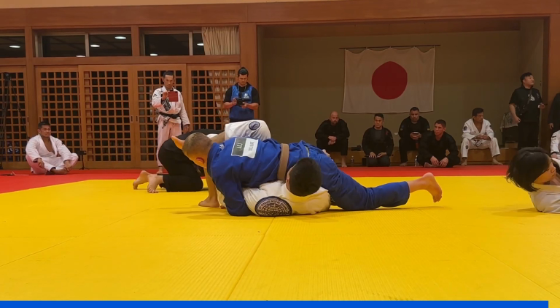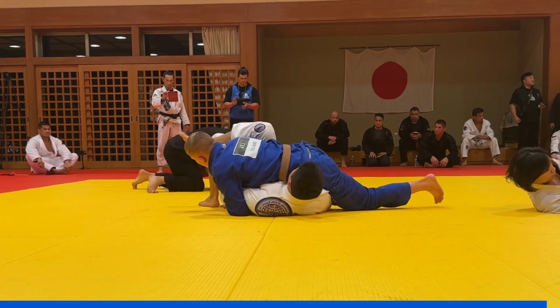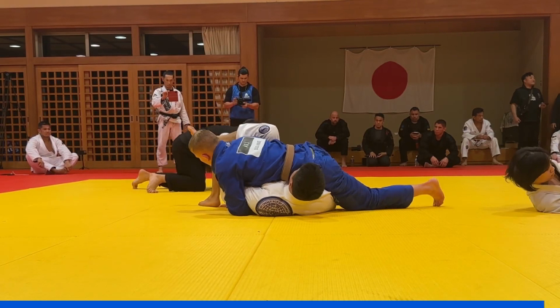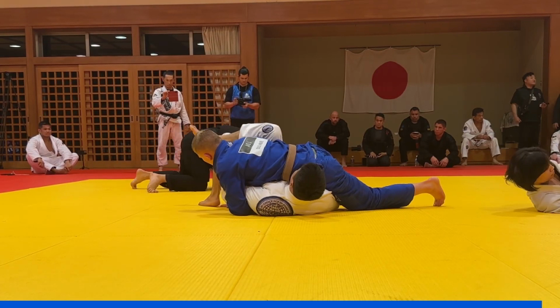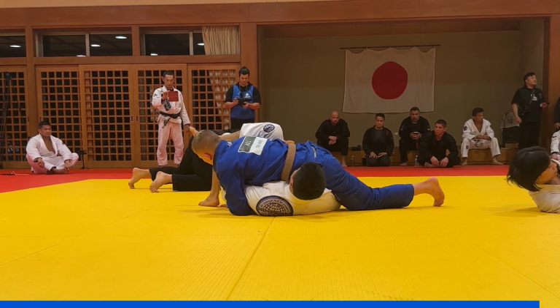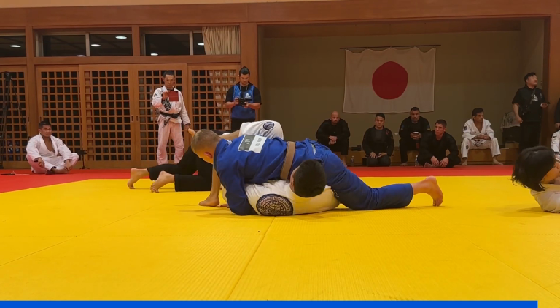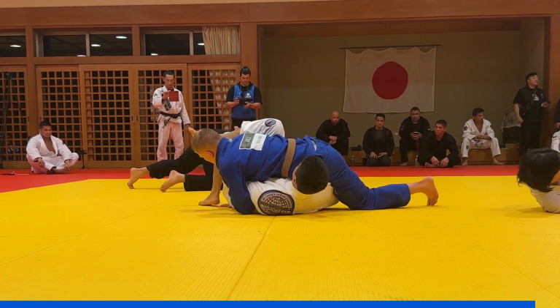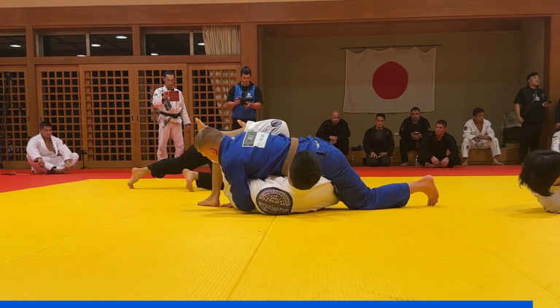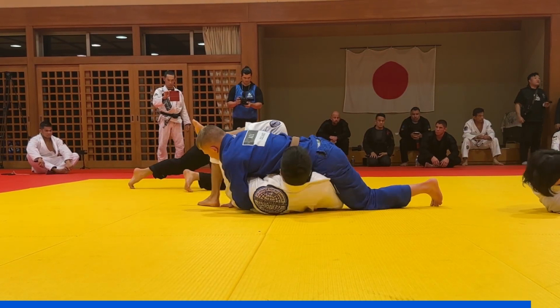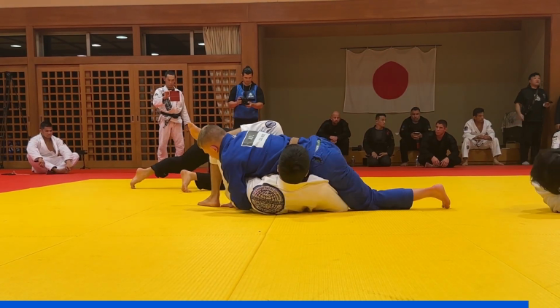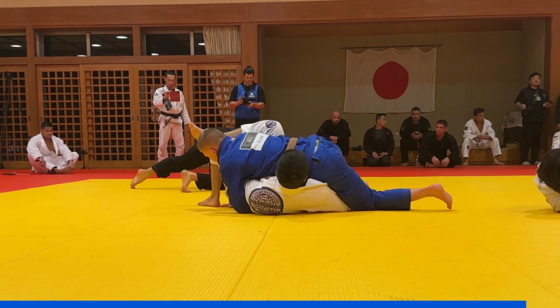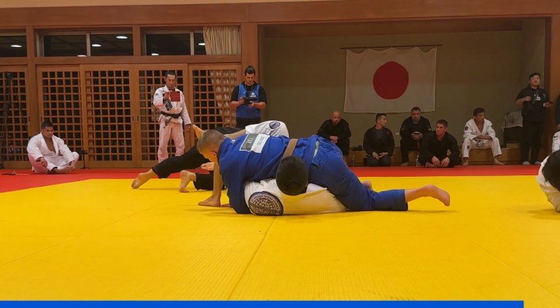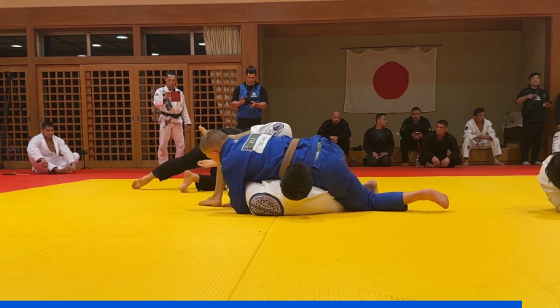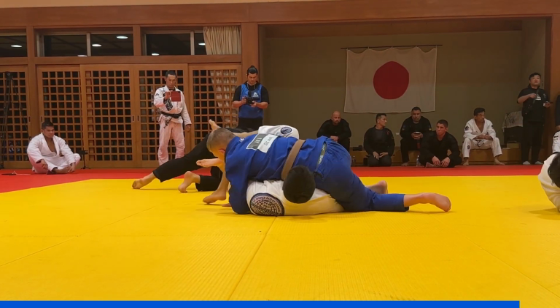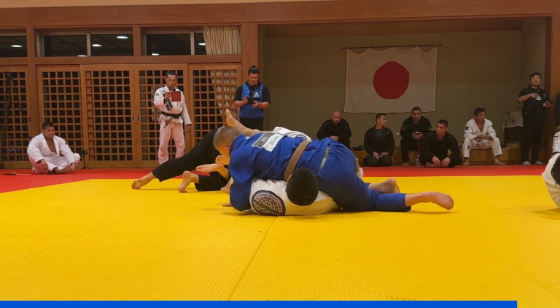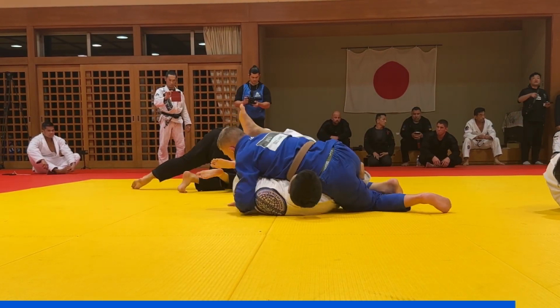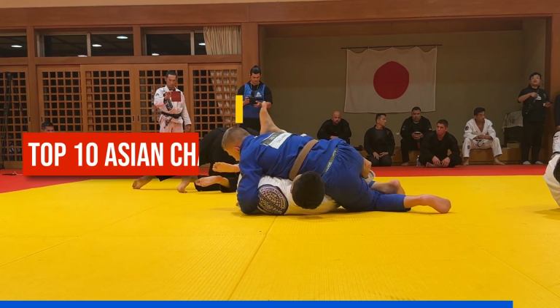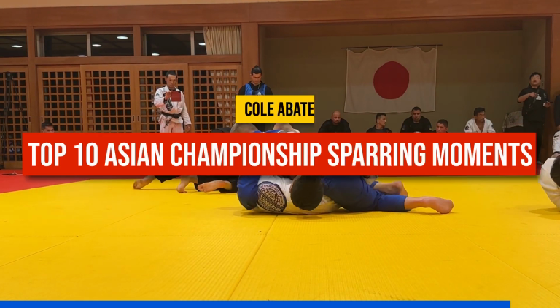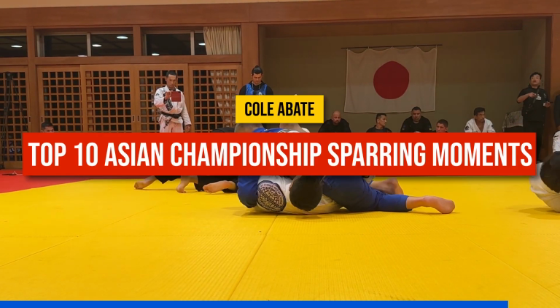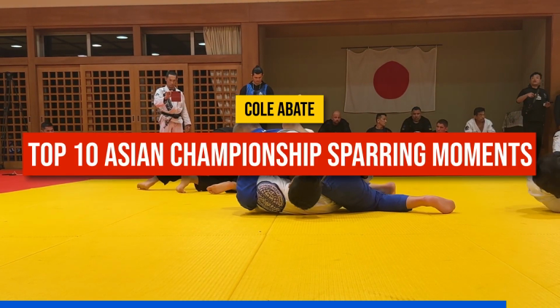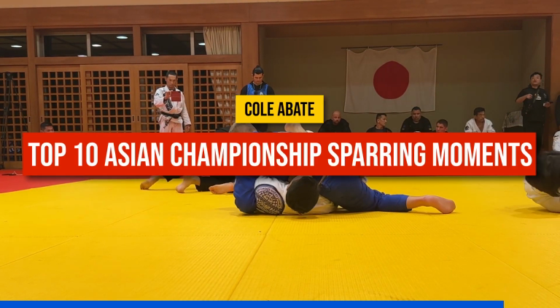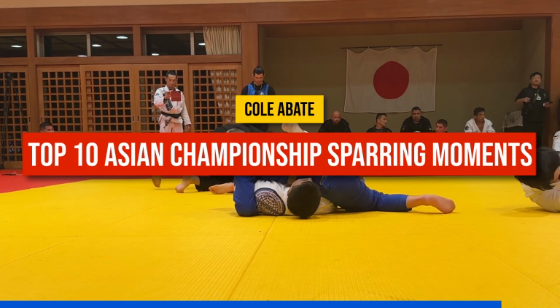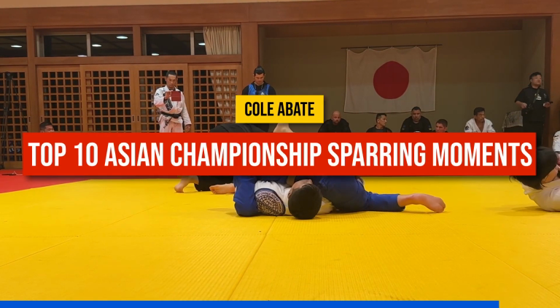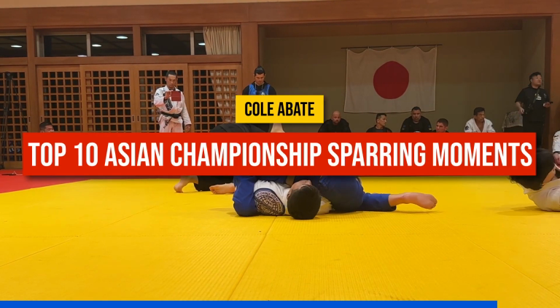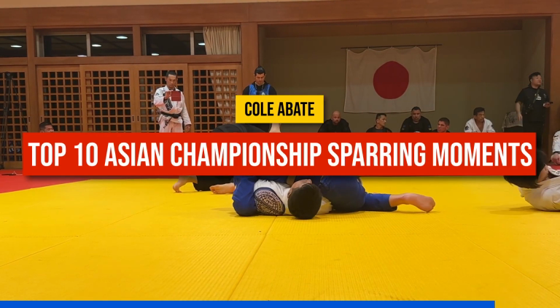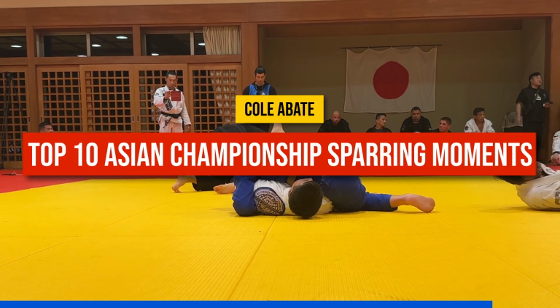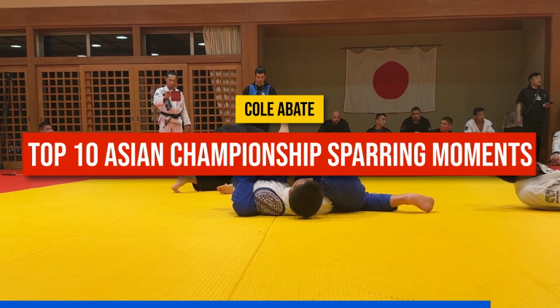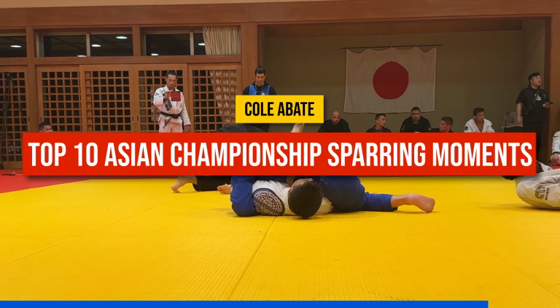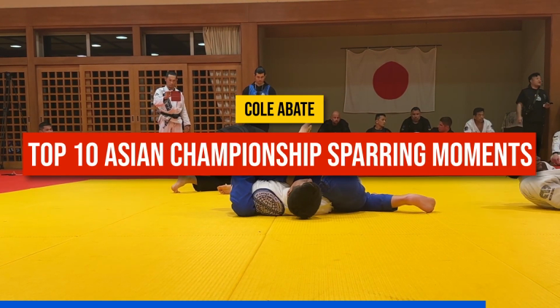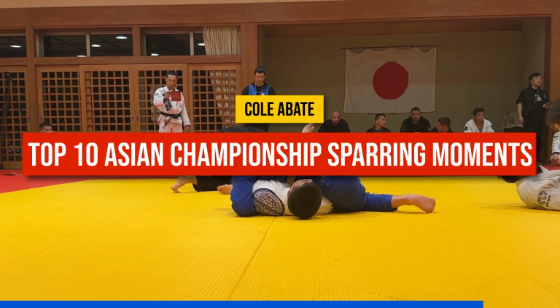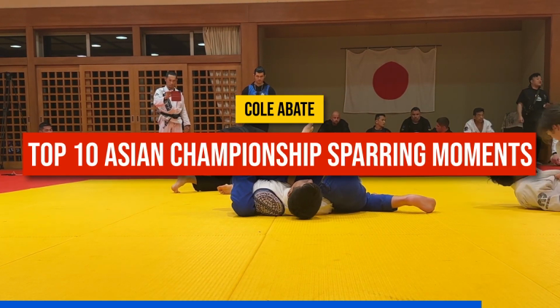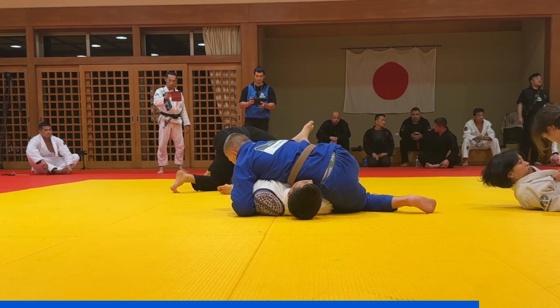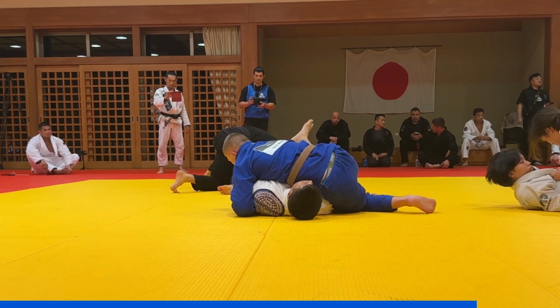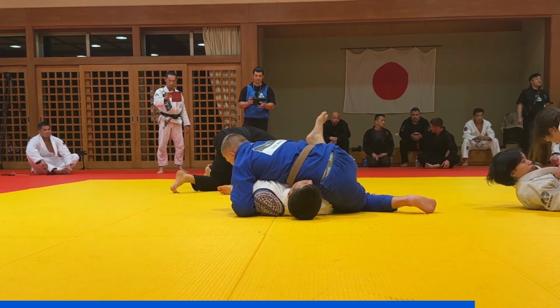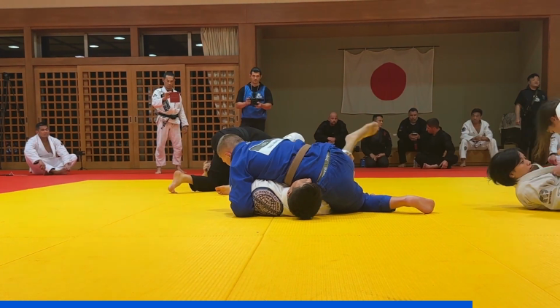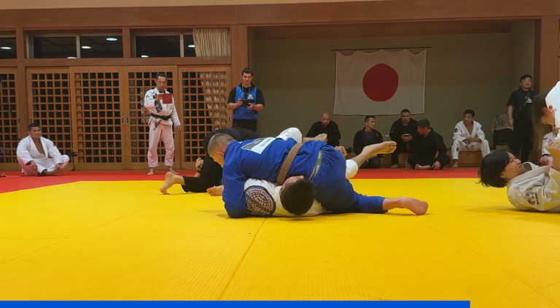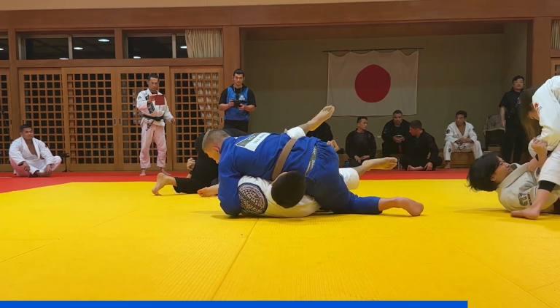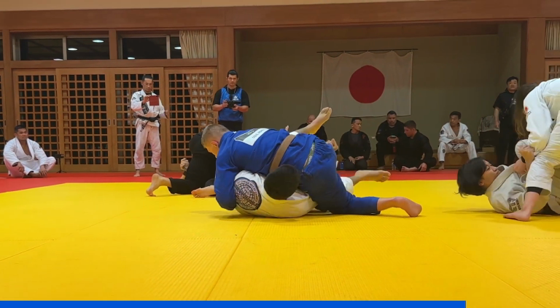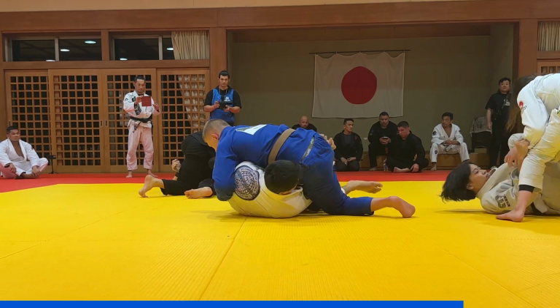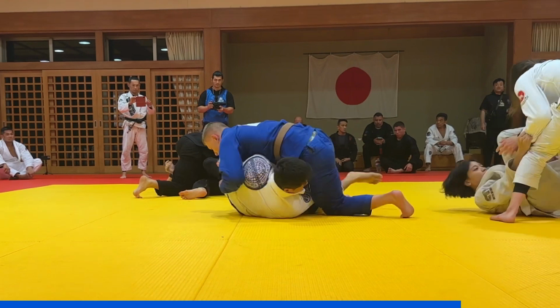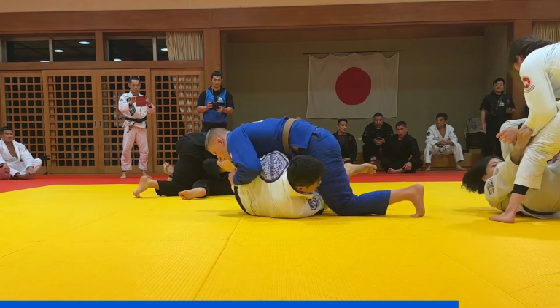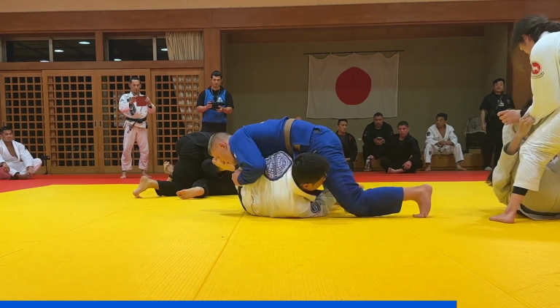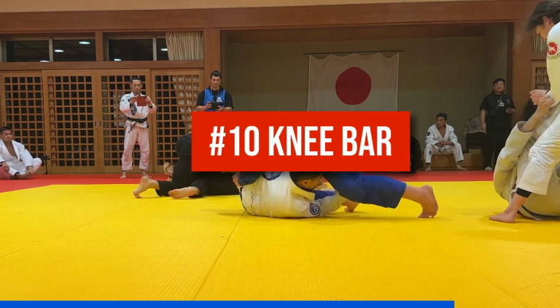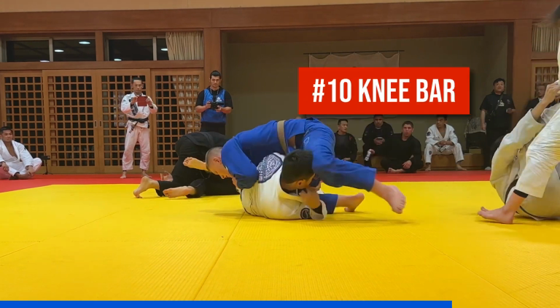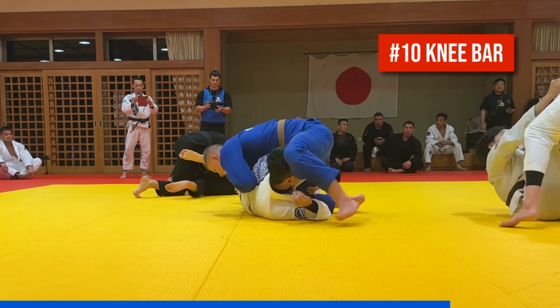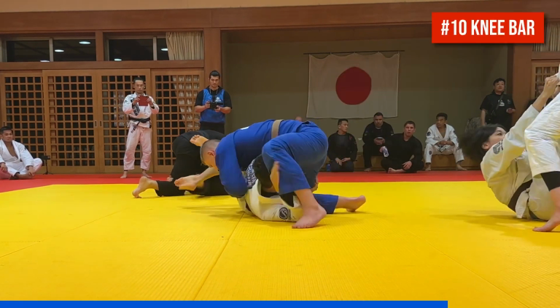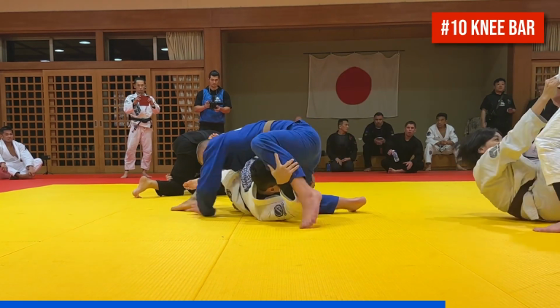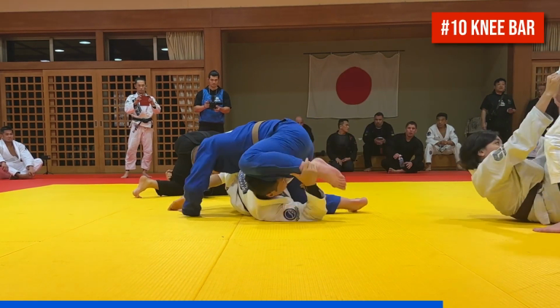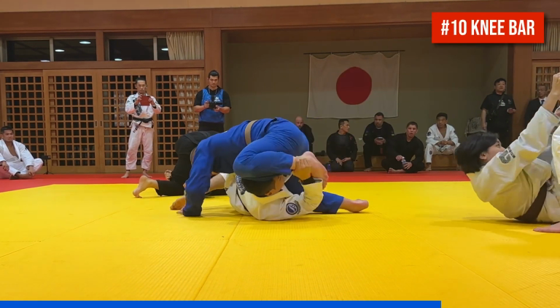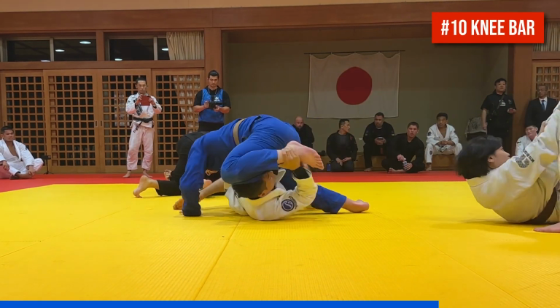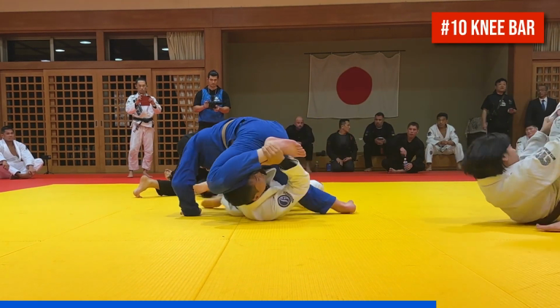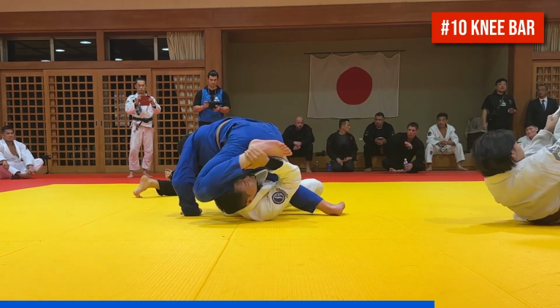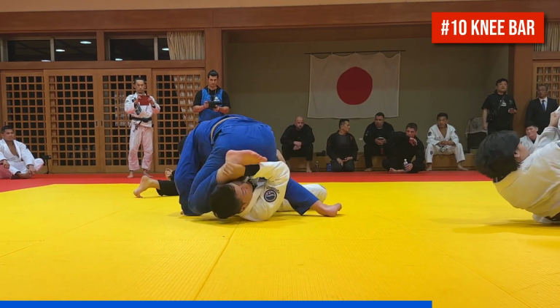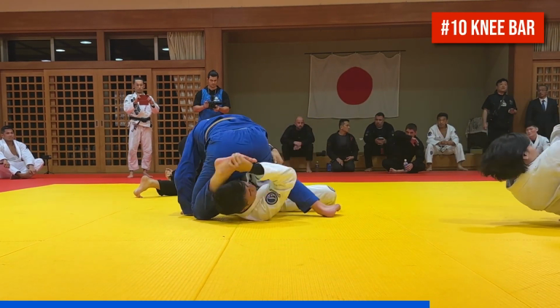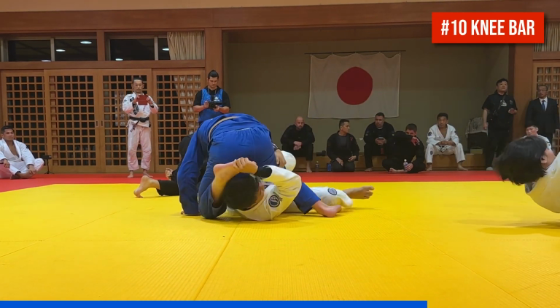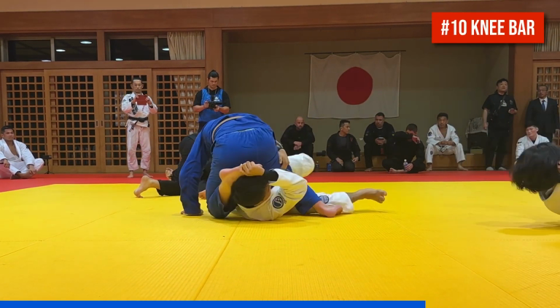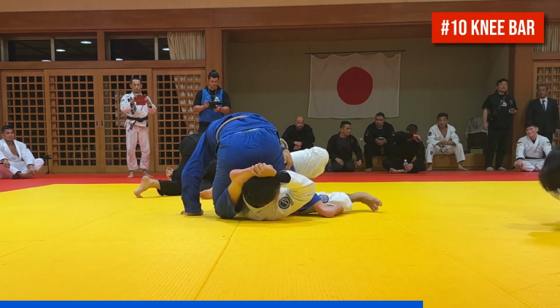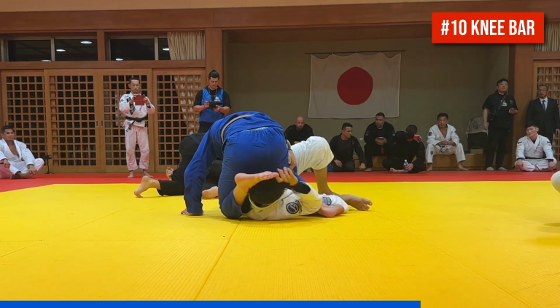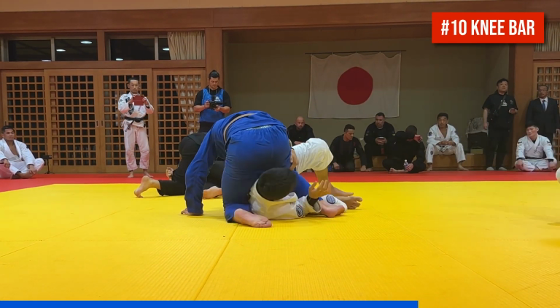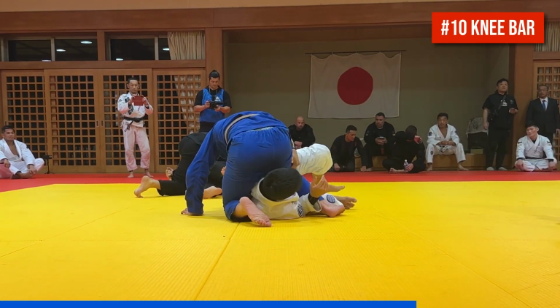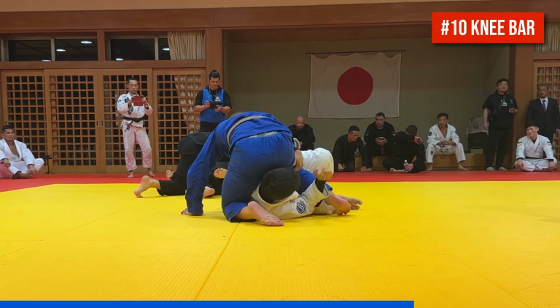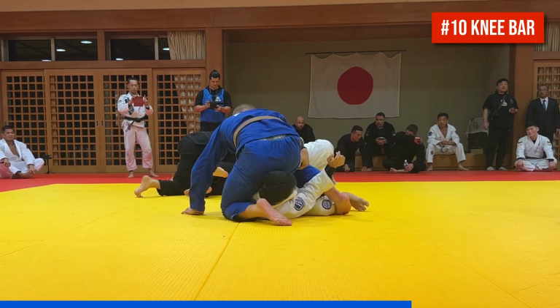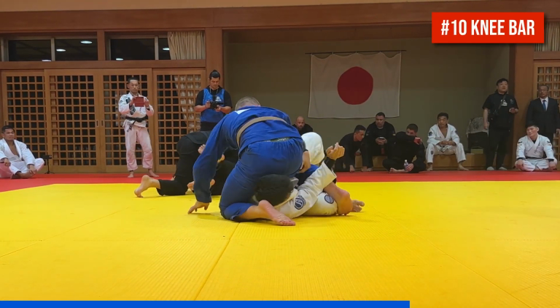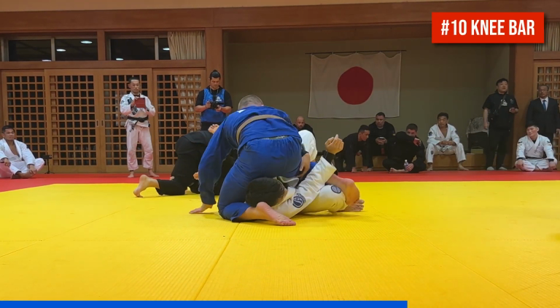You're watching Cole Abate's top 10 sparring moments the day before he received his black belt at the 2023 Asian Championship in Nagoya, Japan.